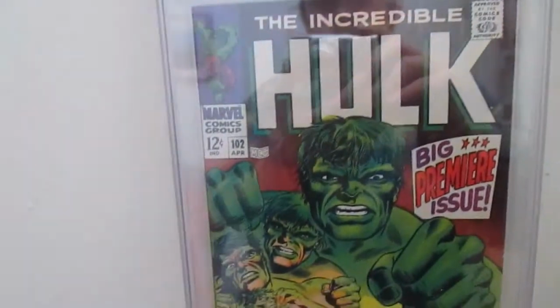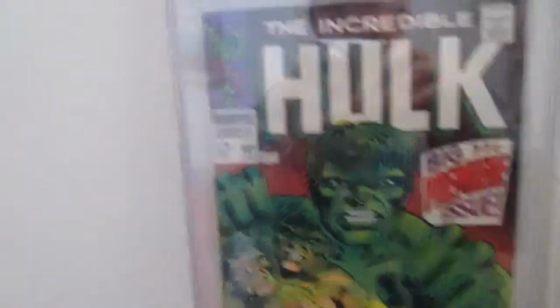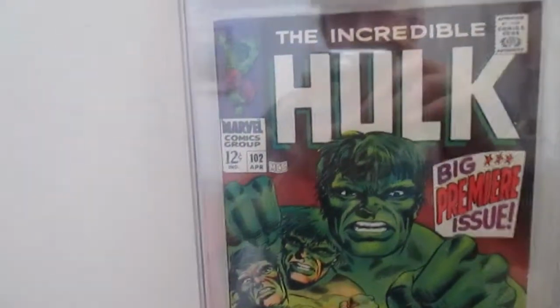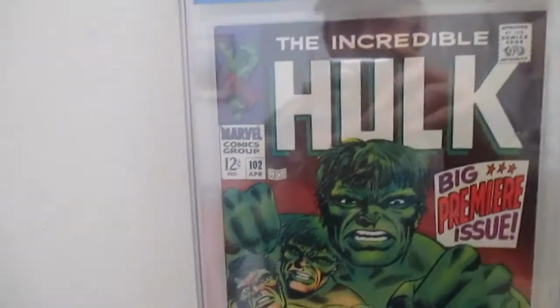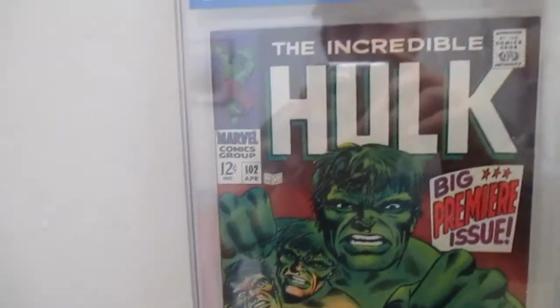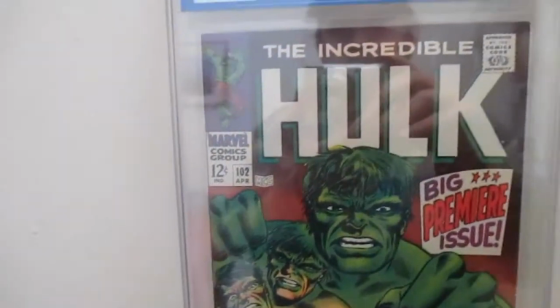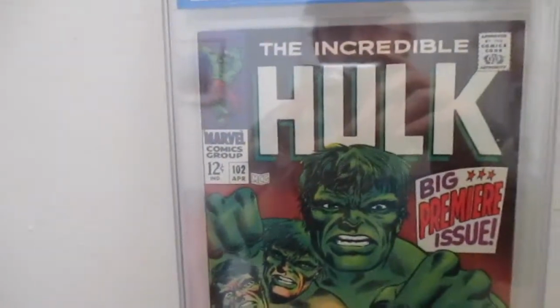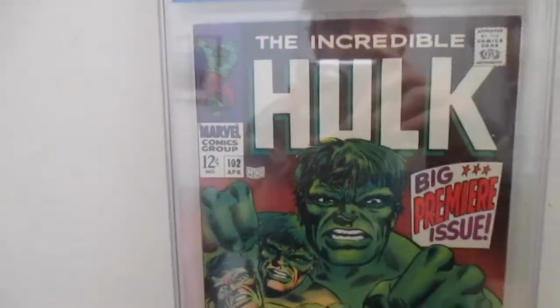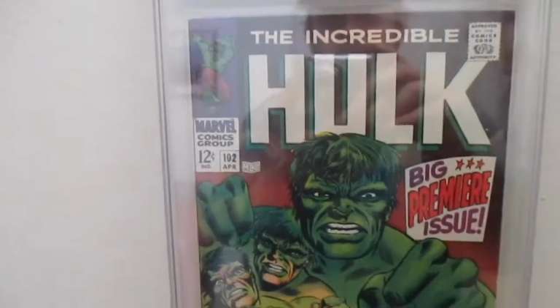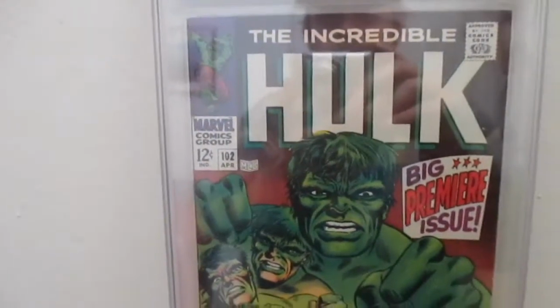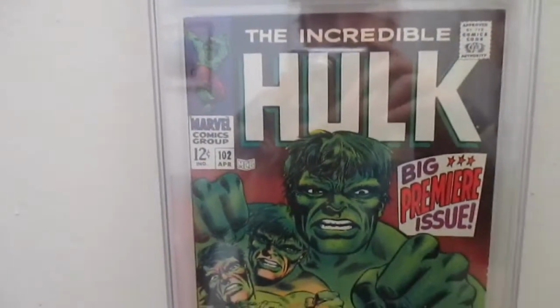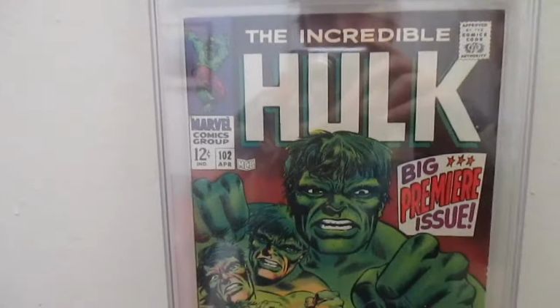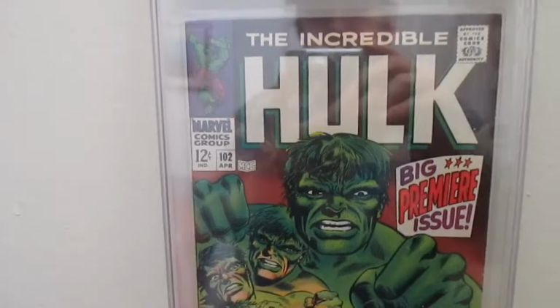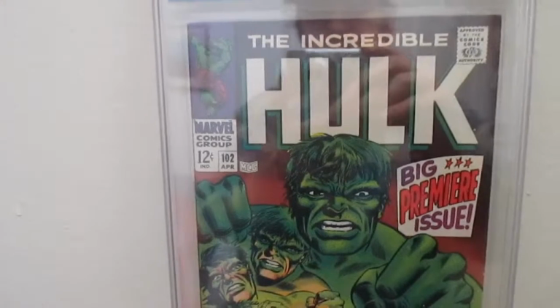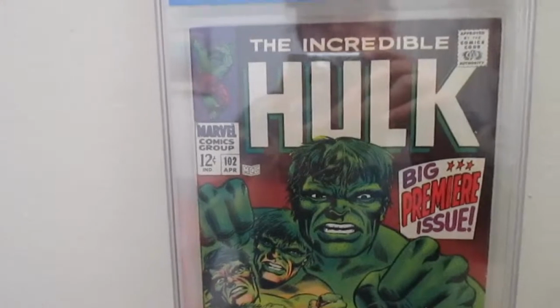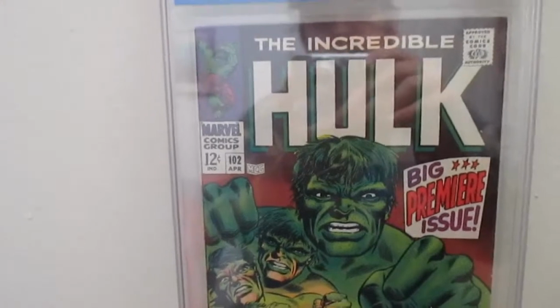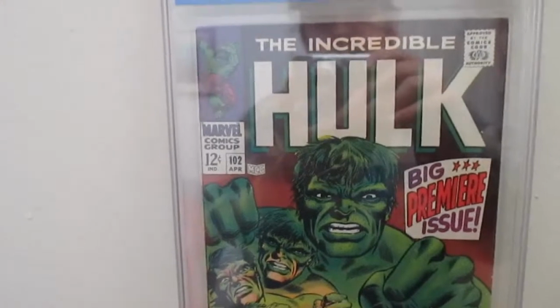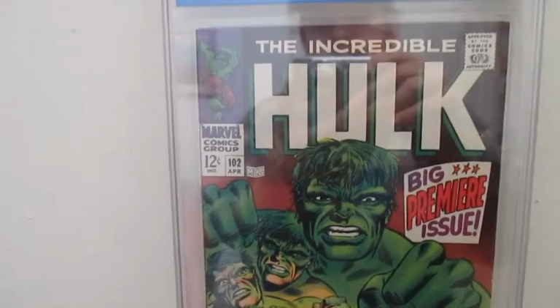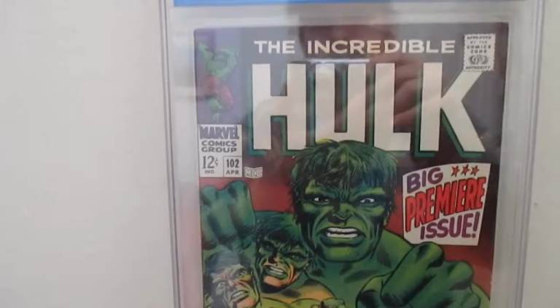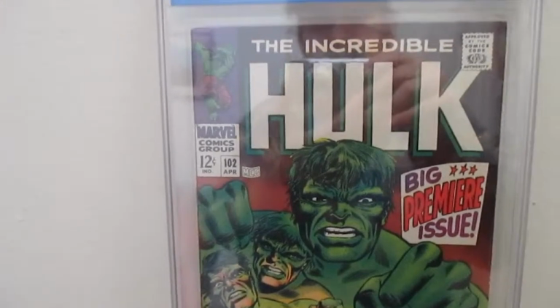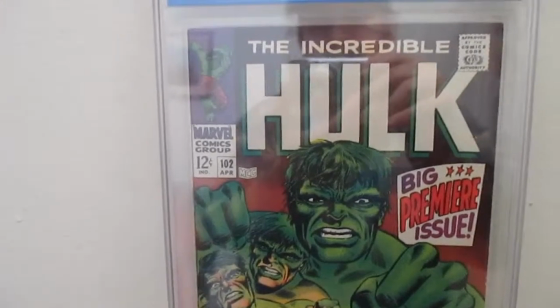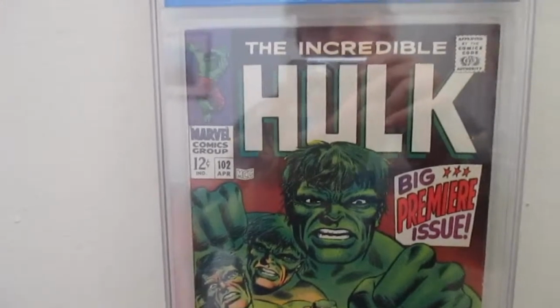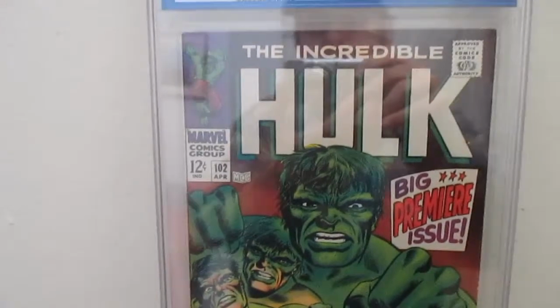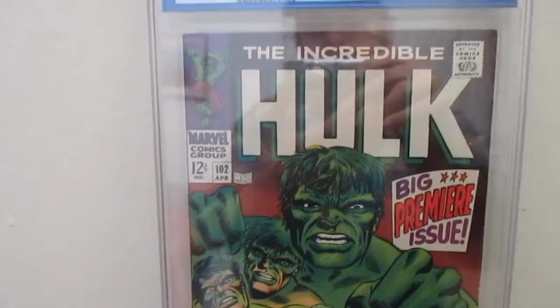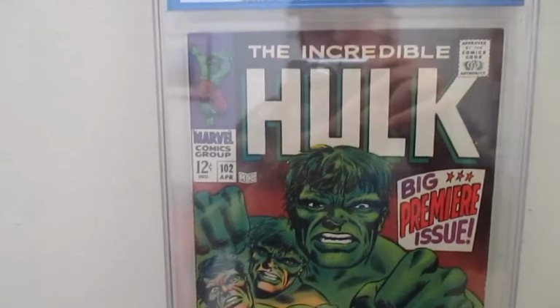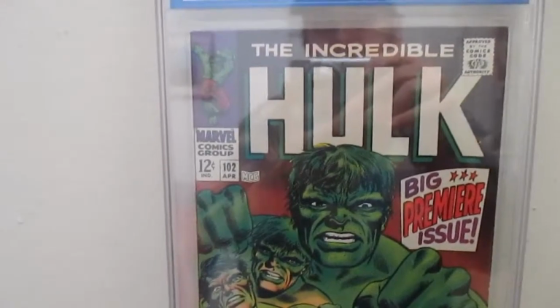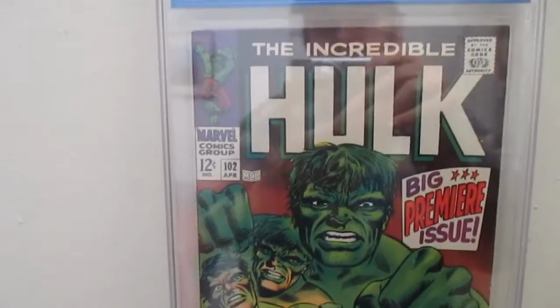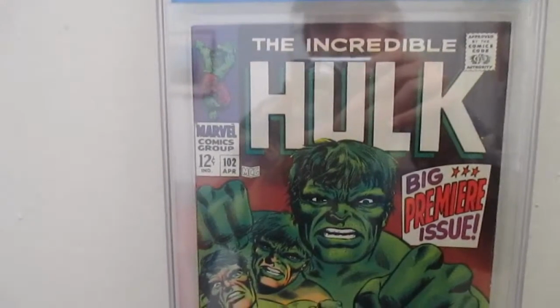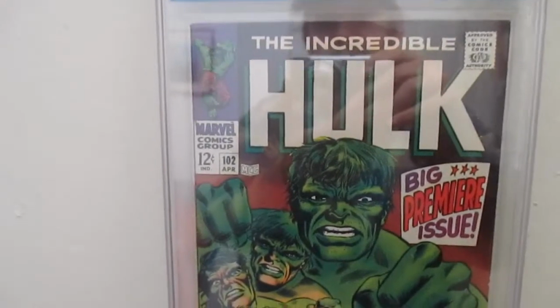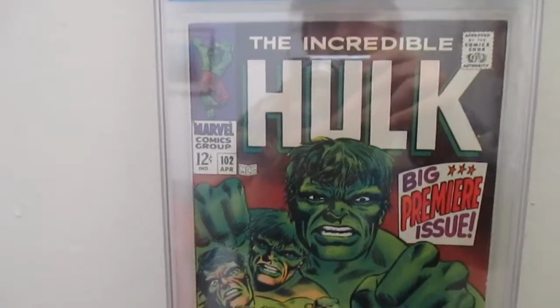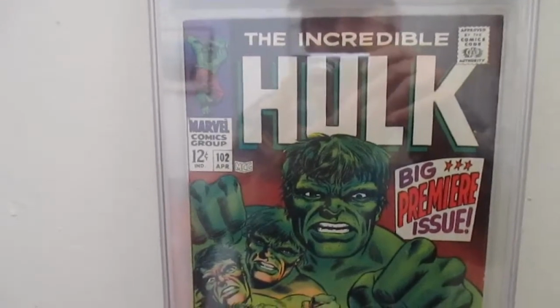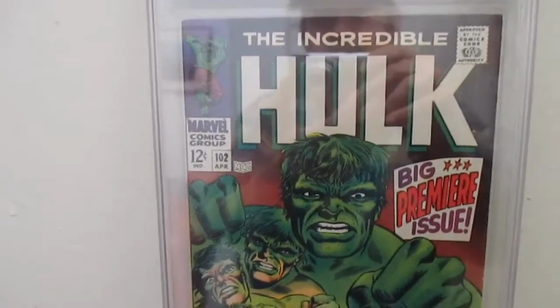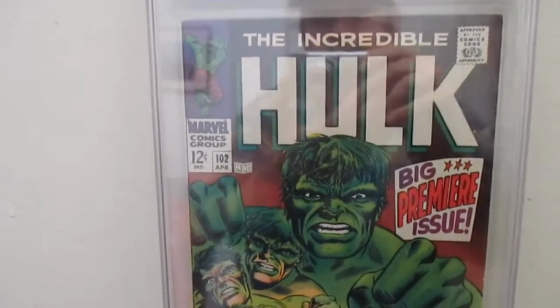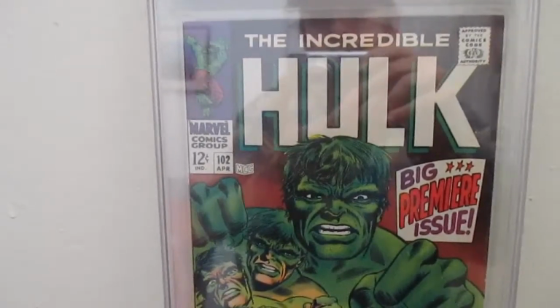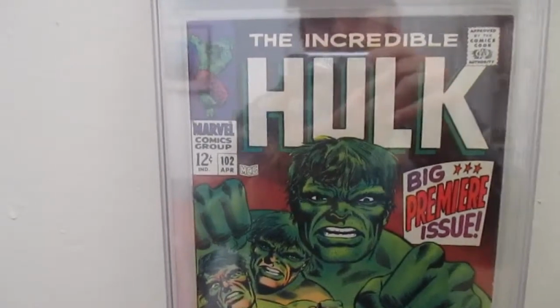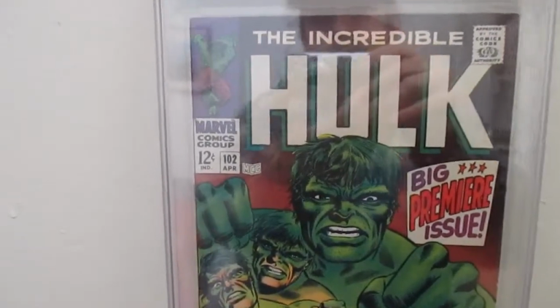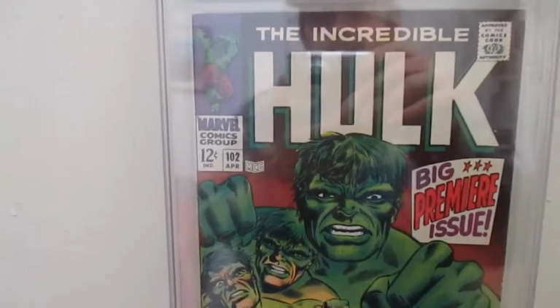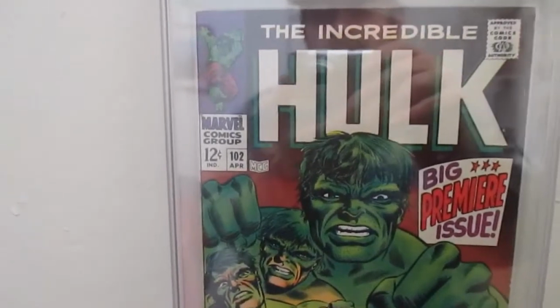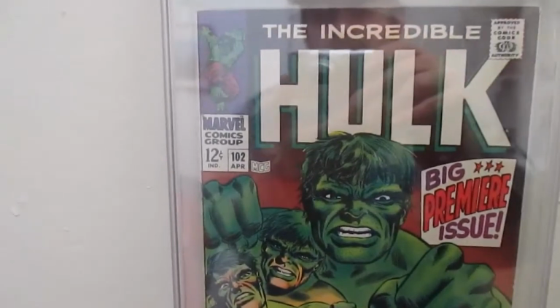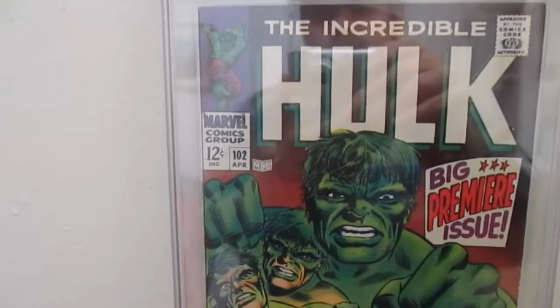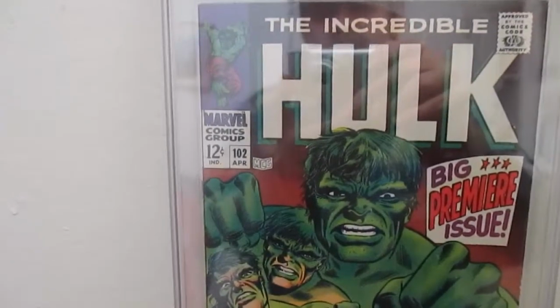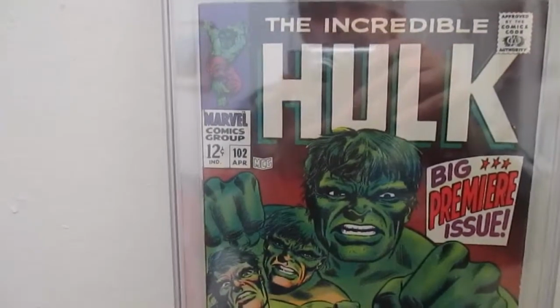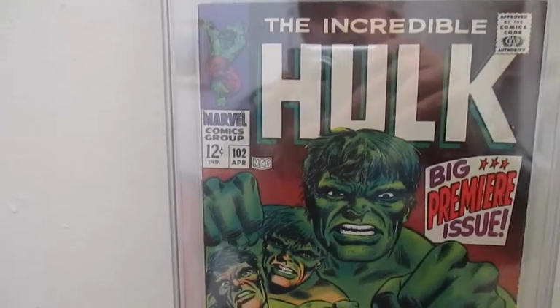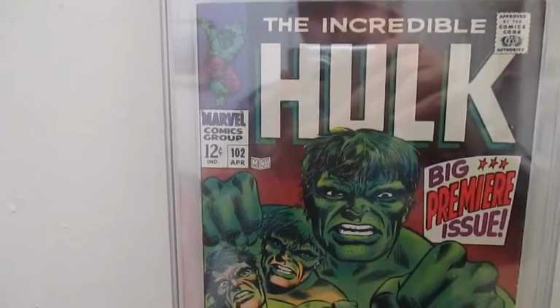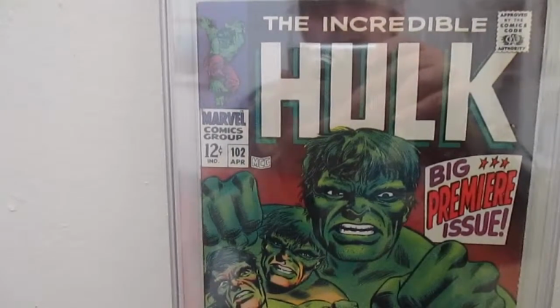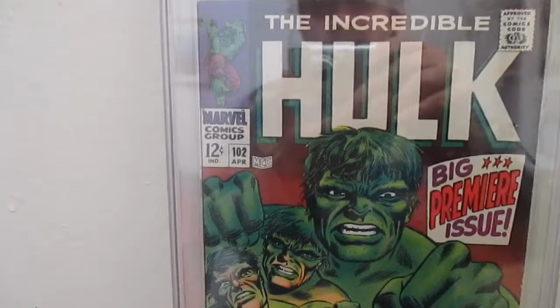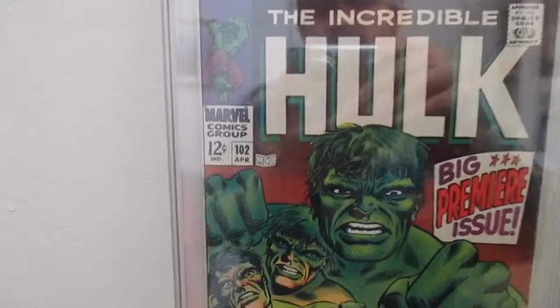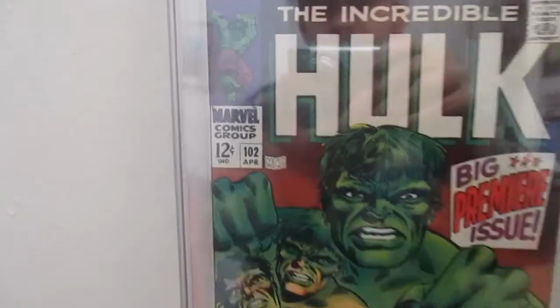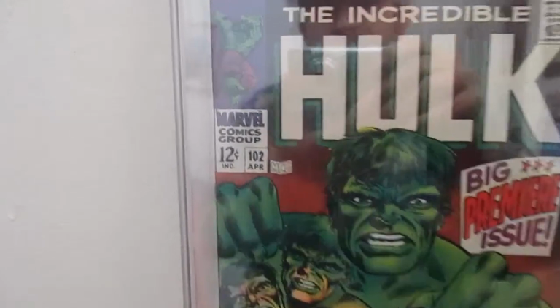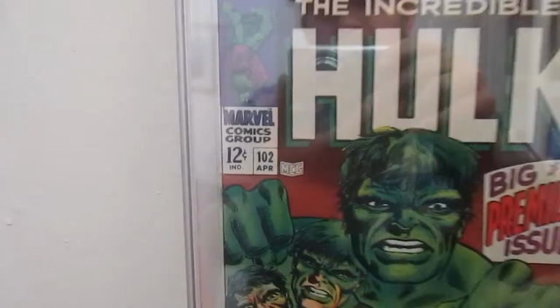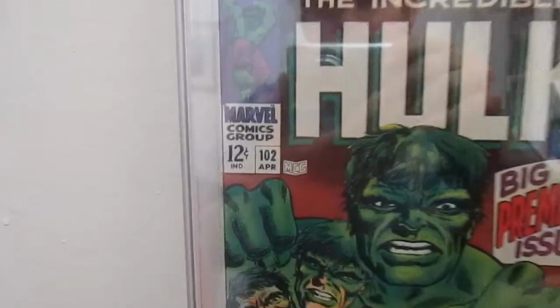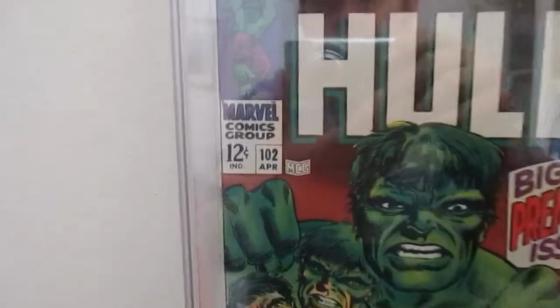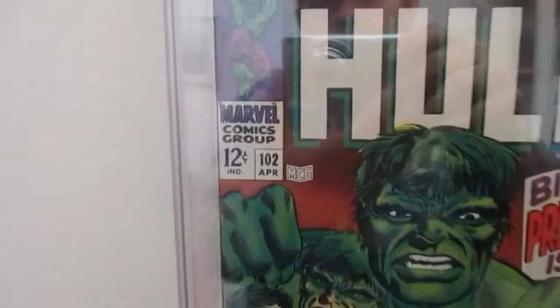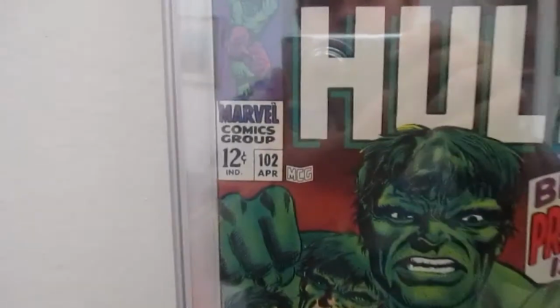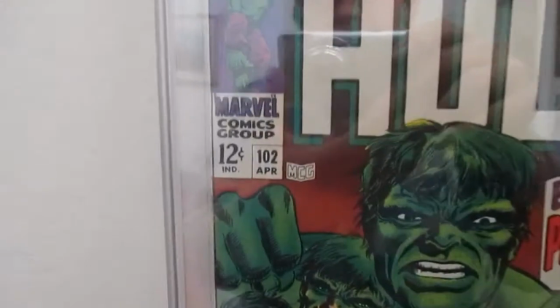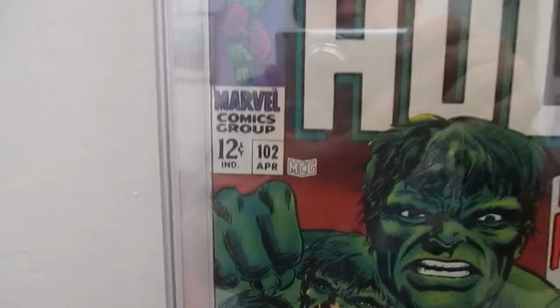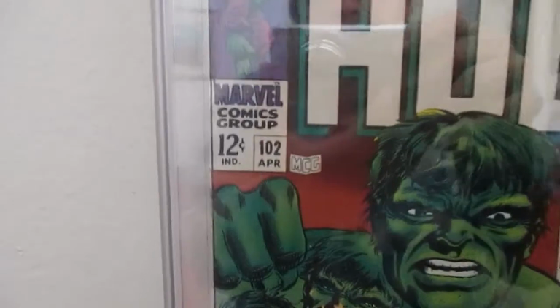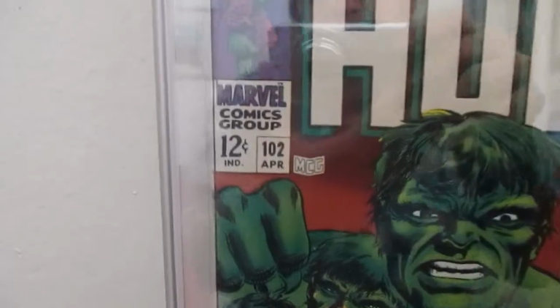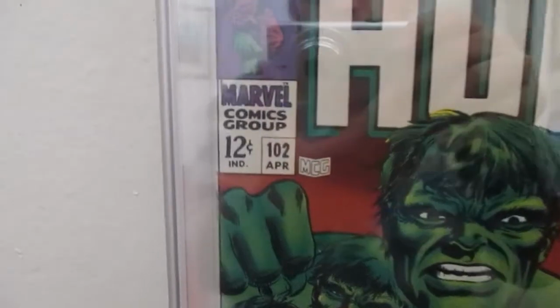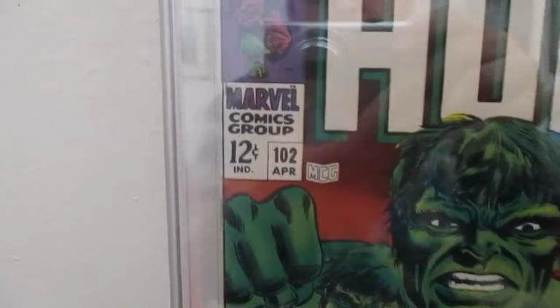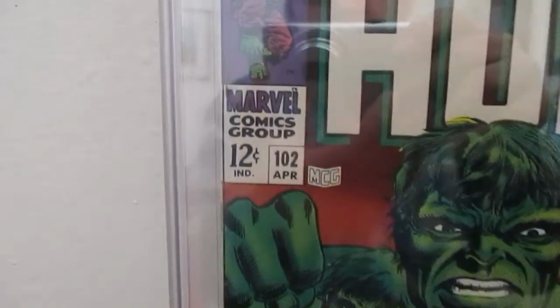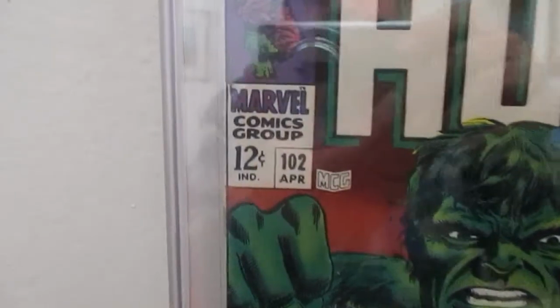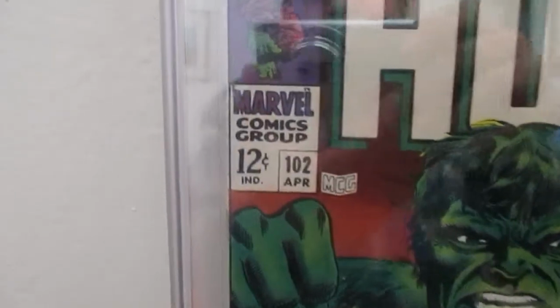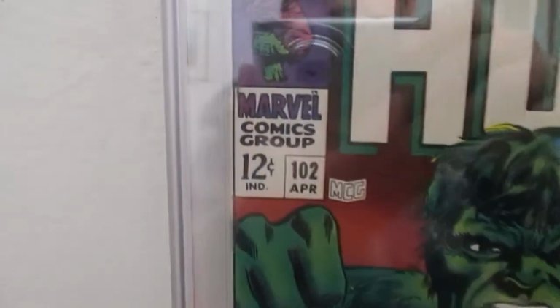This cost $180. So if you want this issue, buy it yourself.